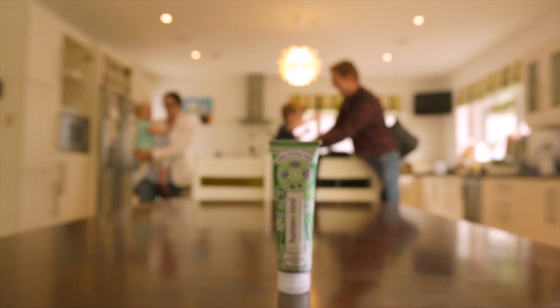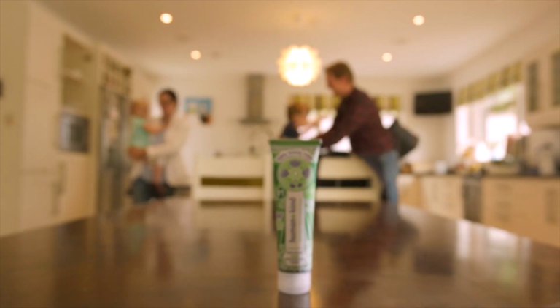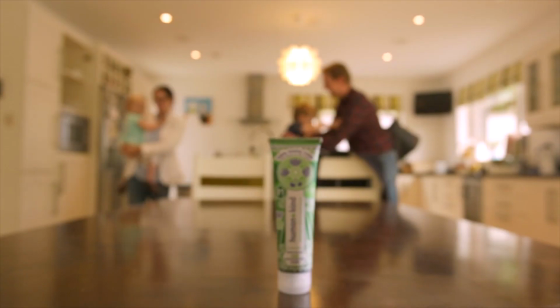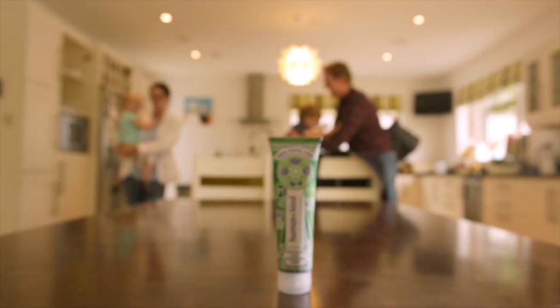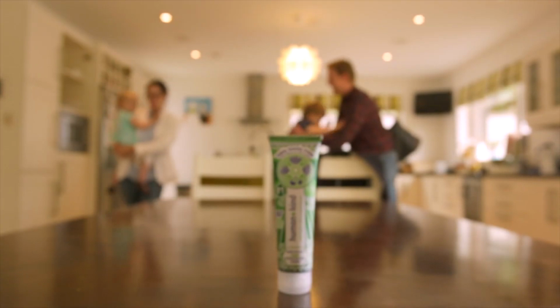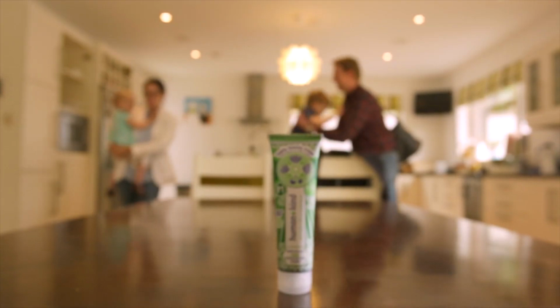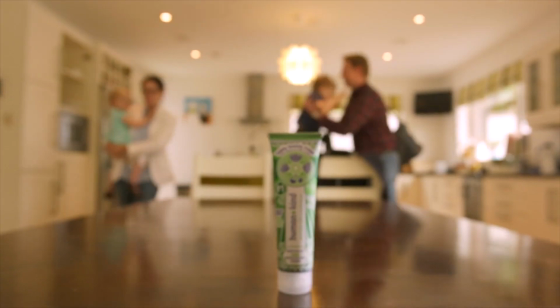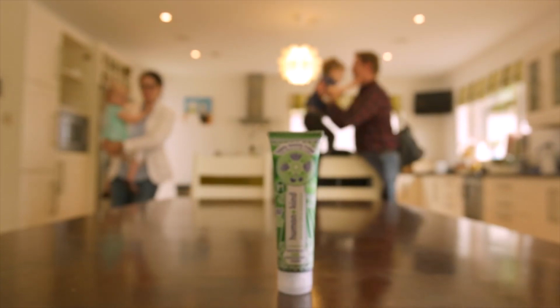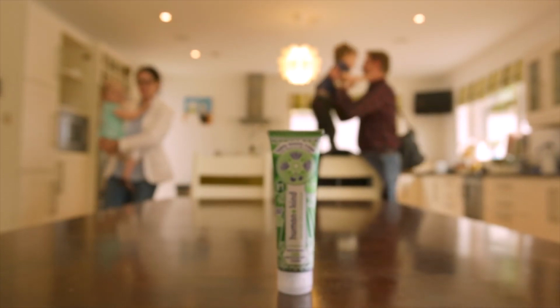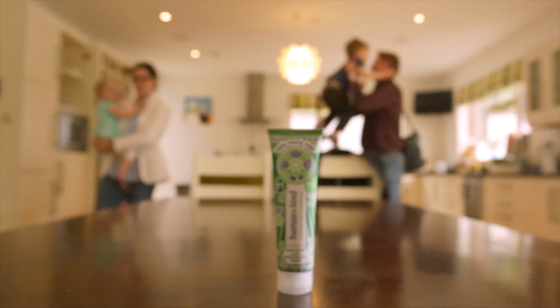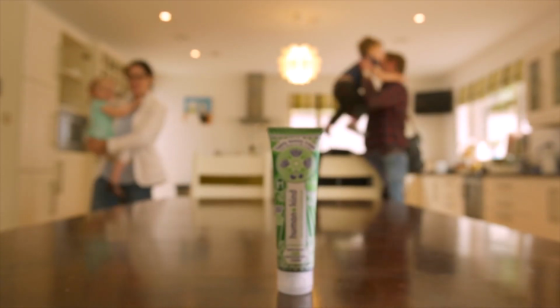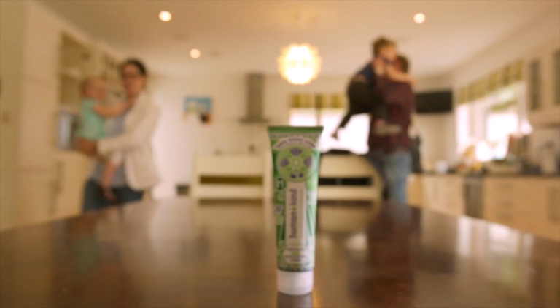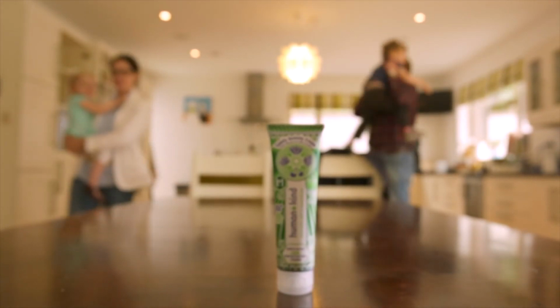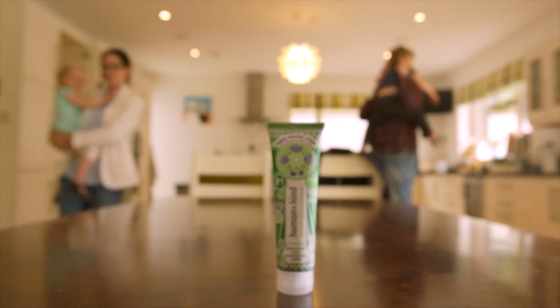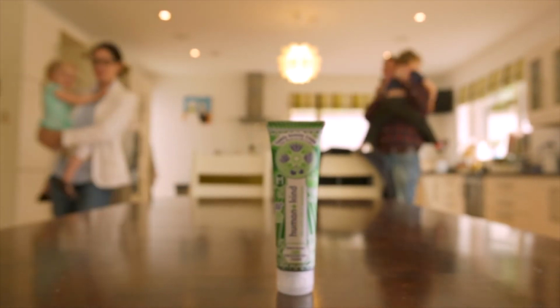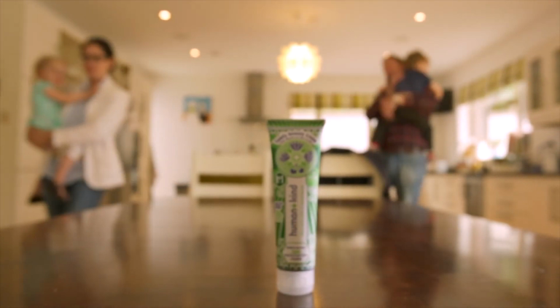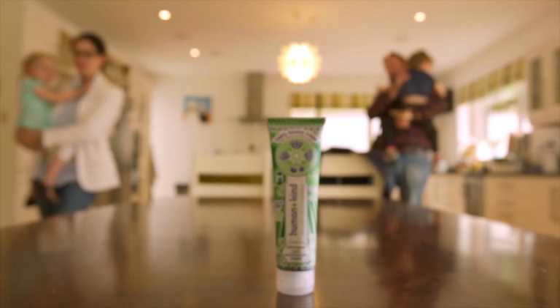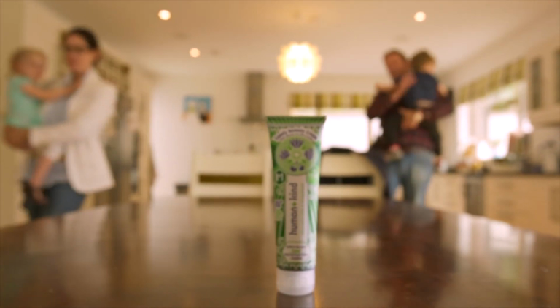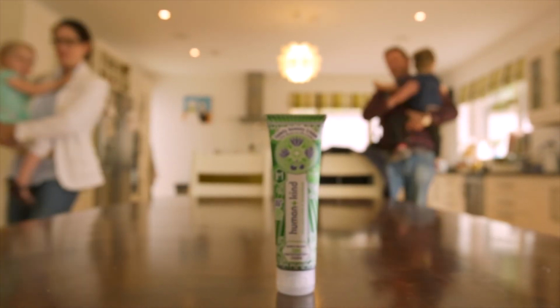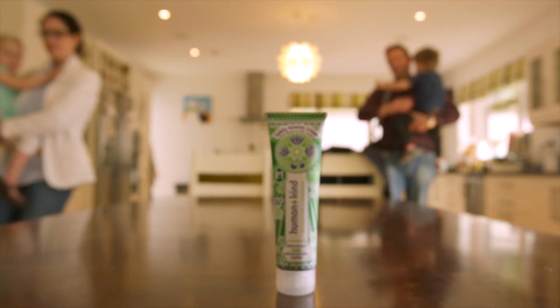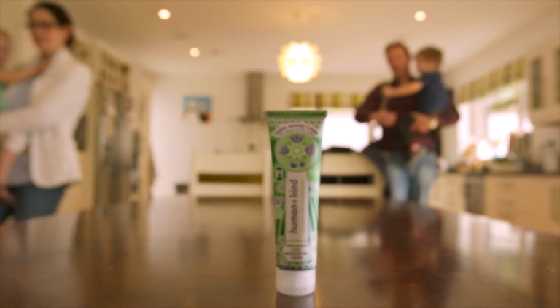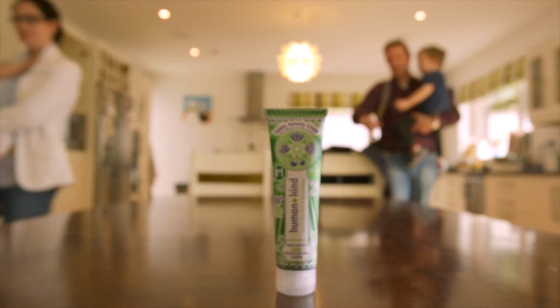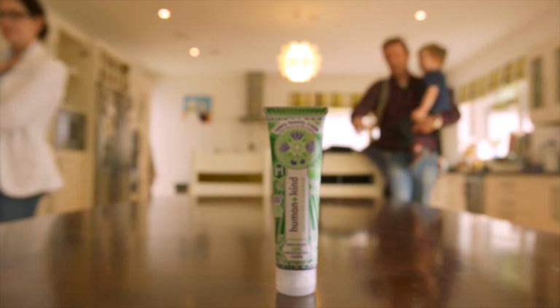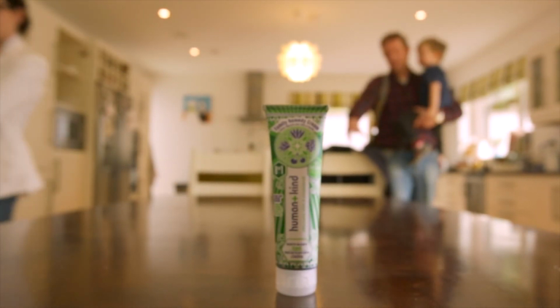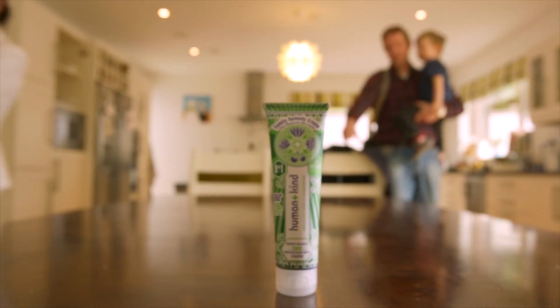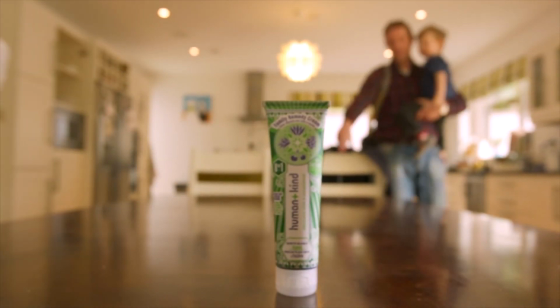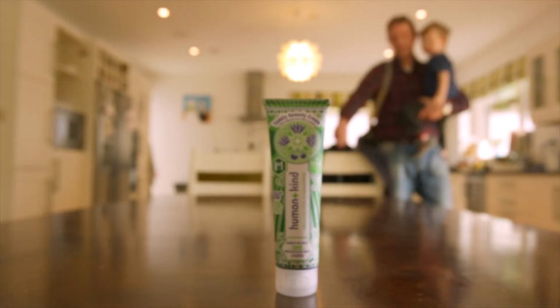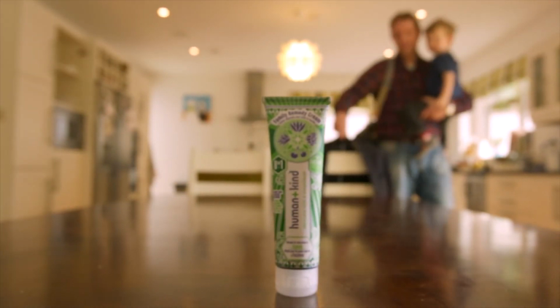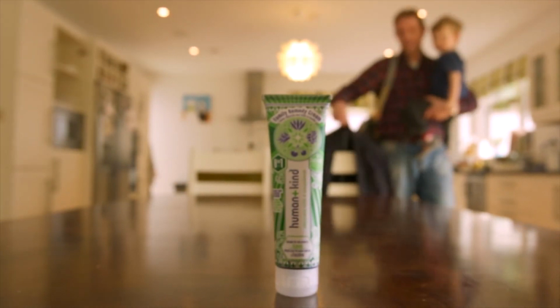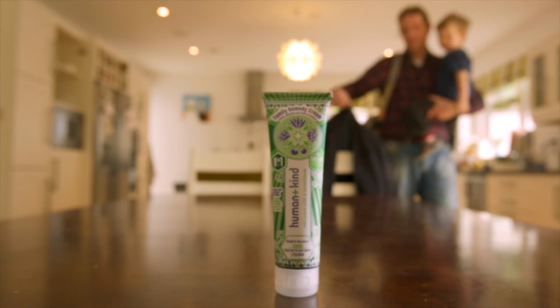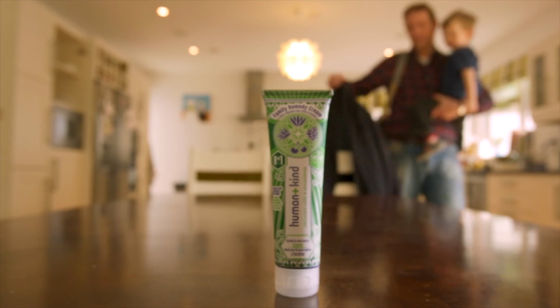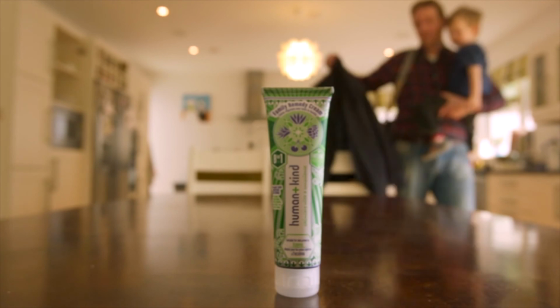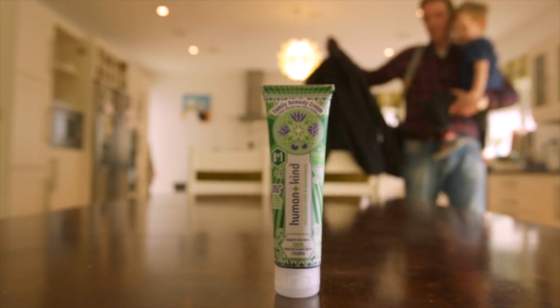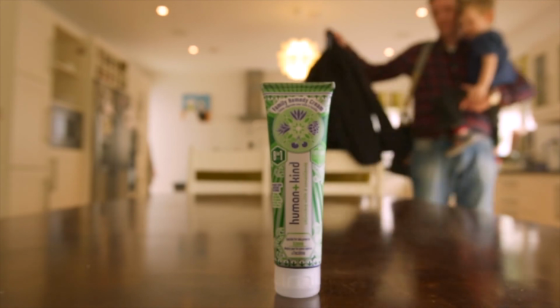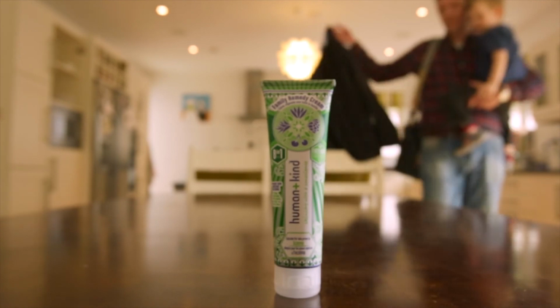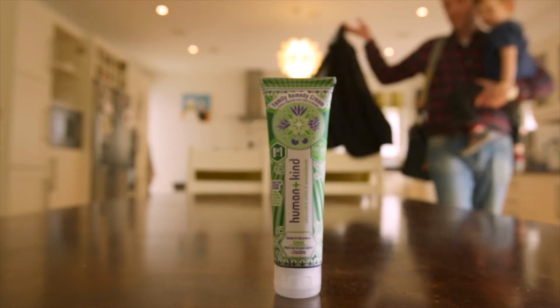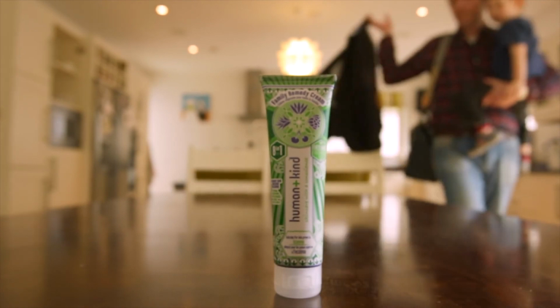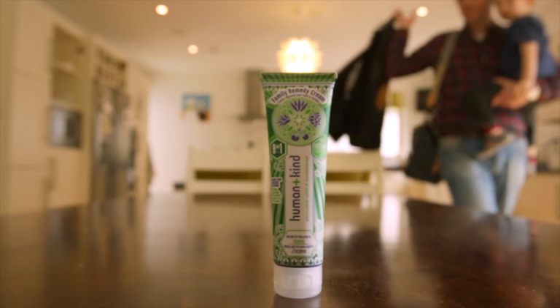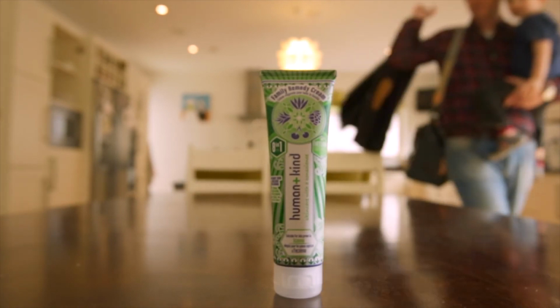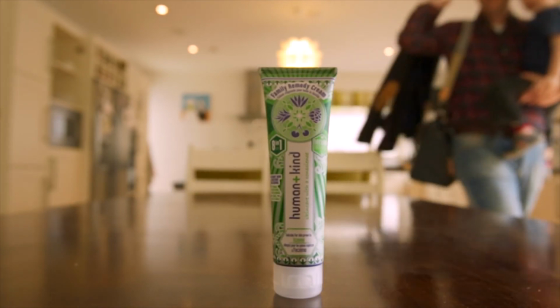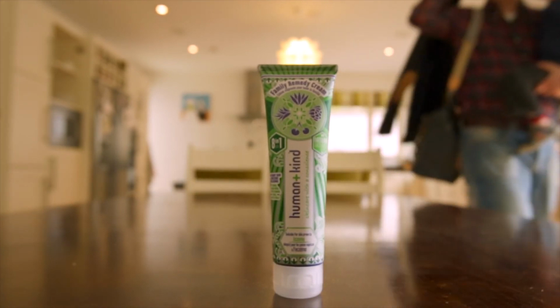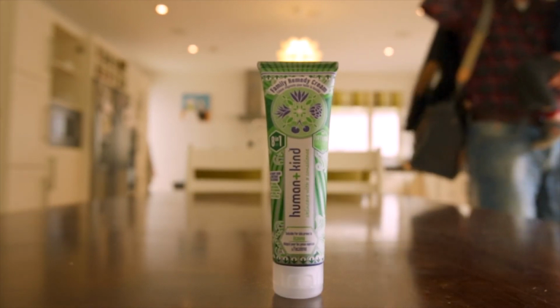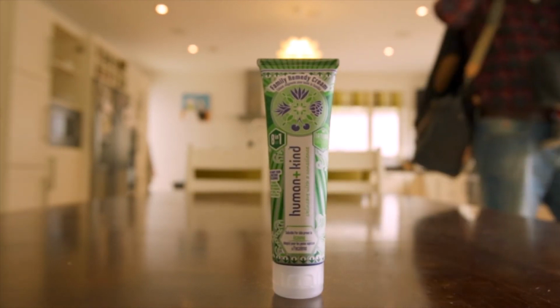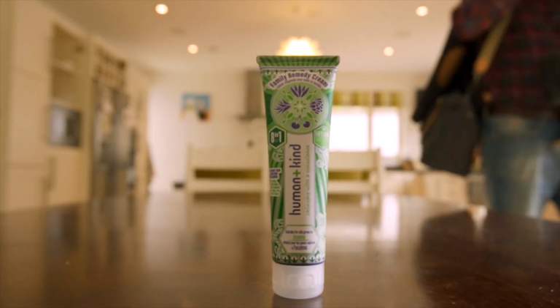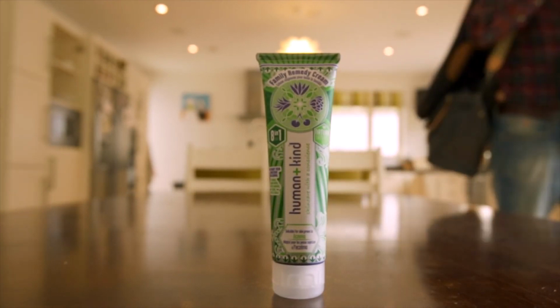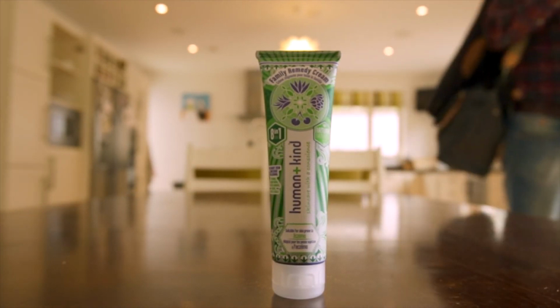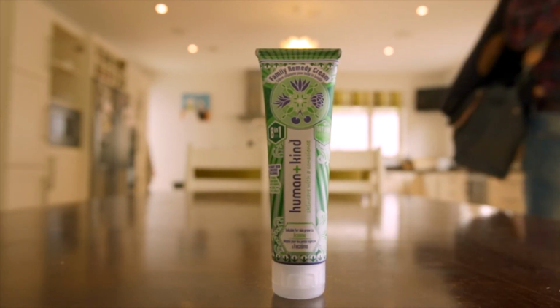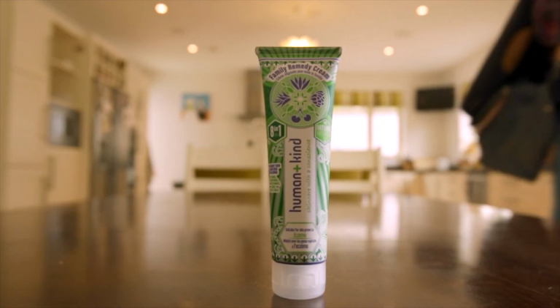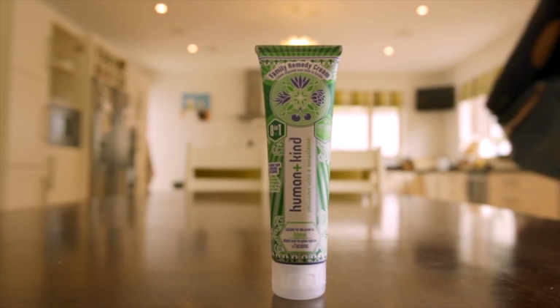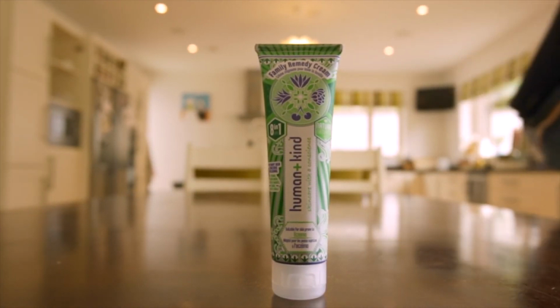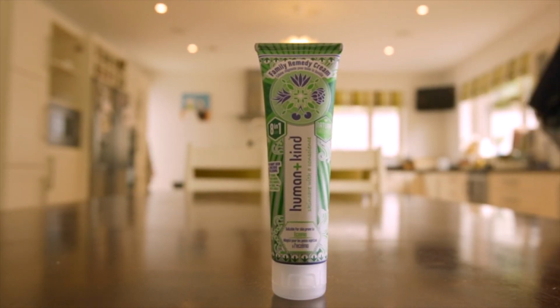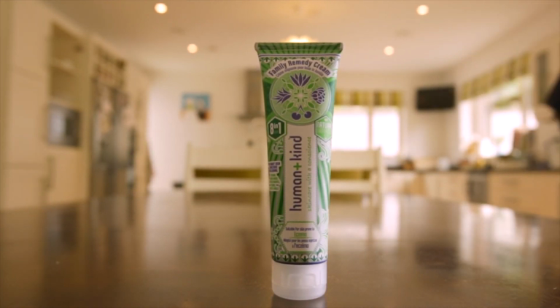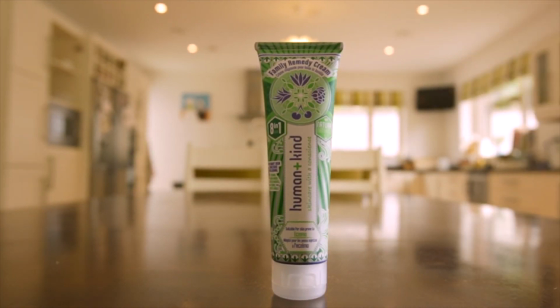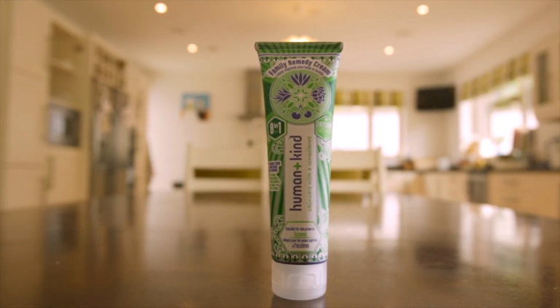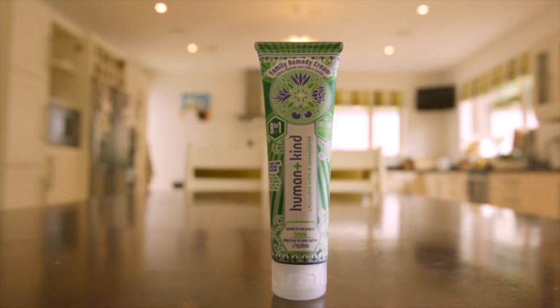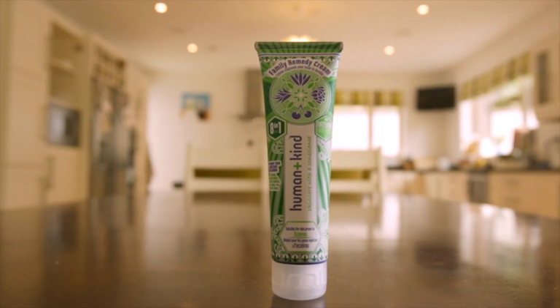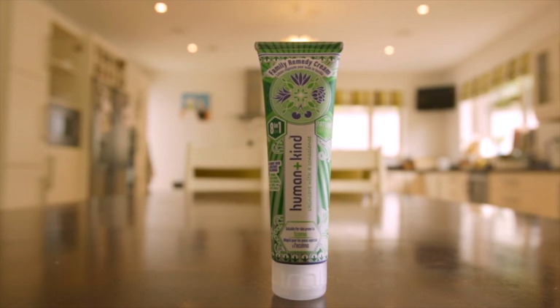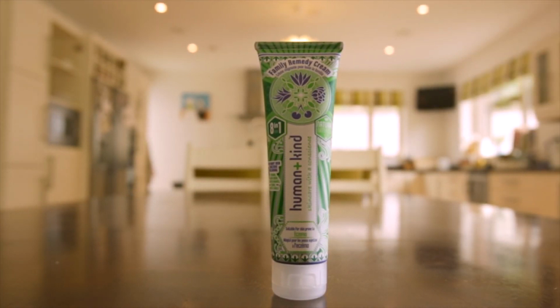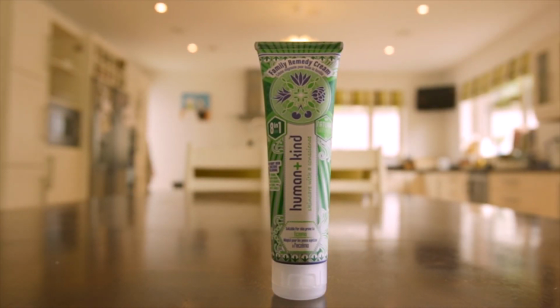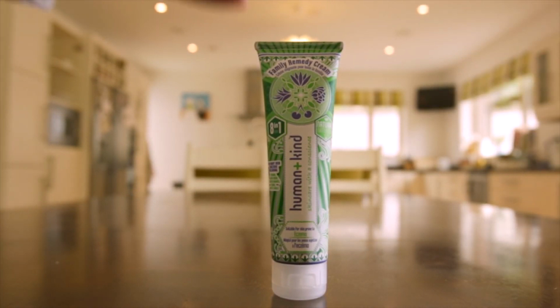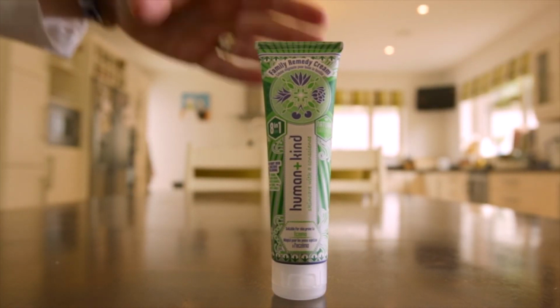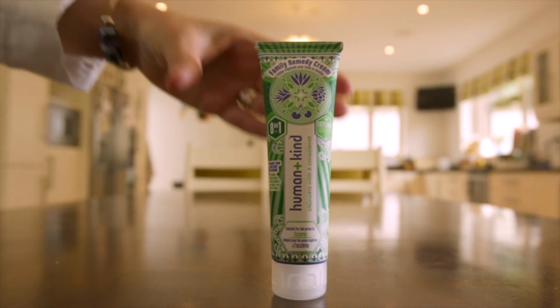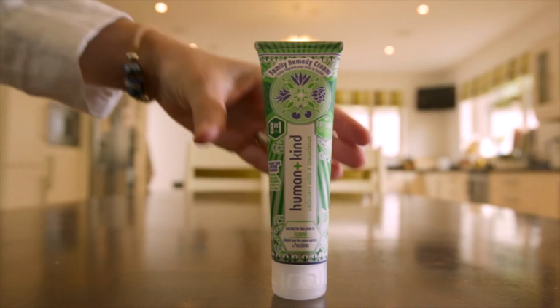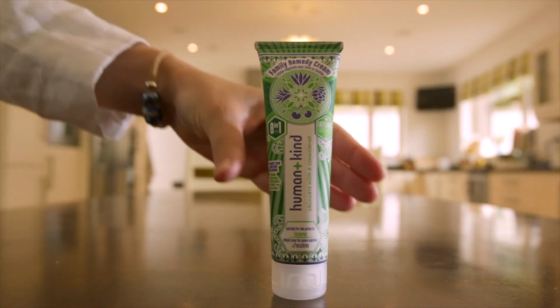There's no need for multiple skin products with Human & Kind's Family Remedy Cream. It's your multi-tasking skin saviour.